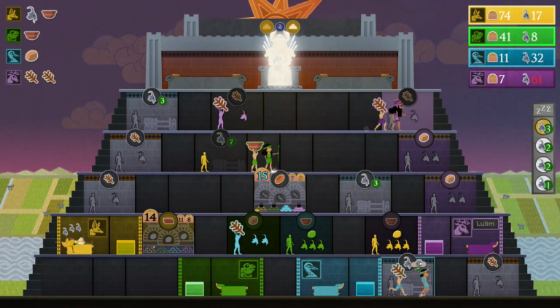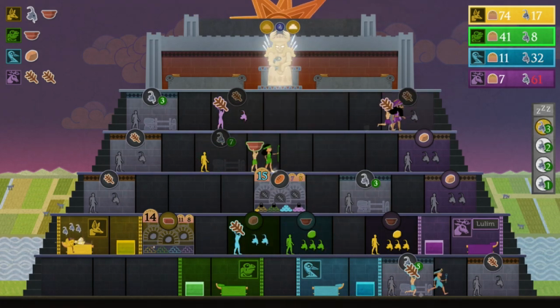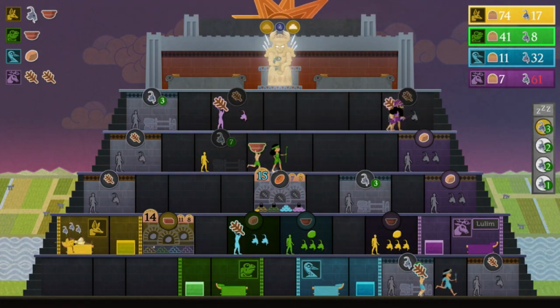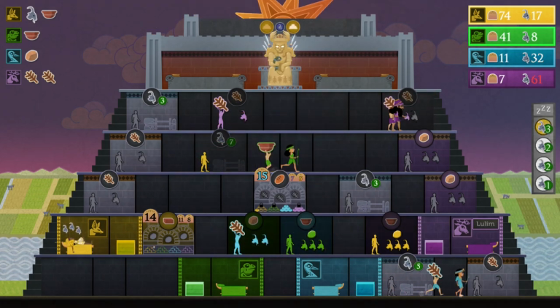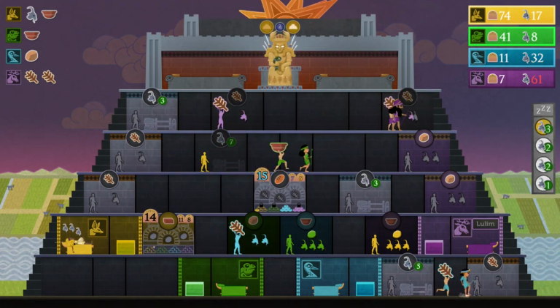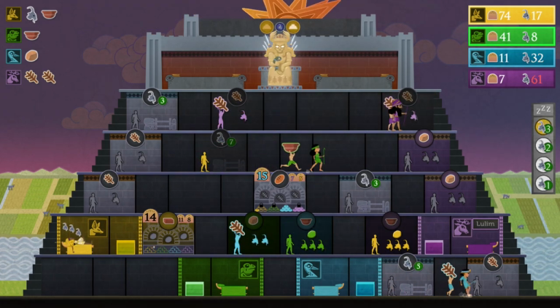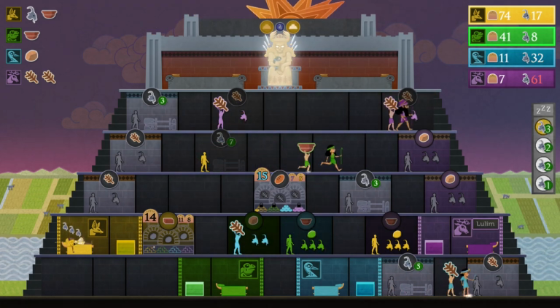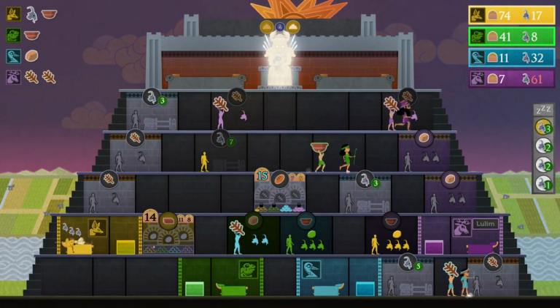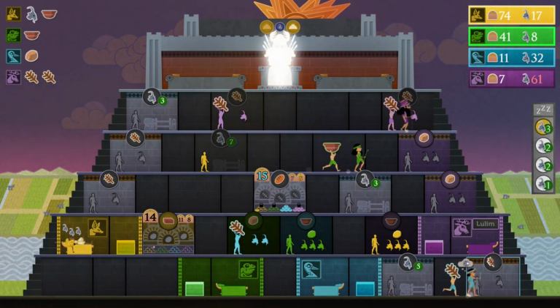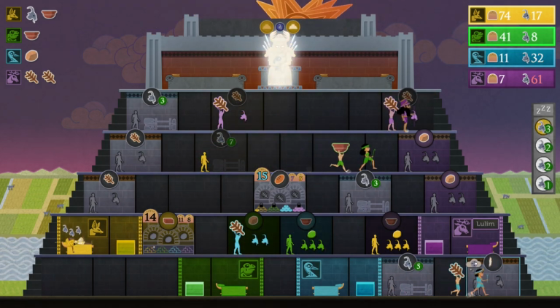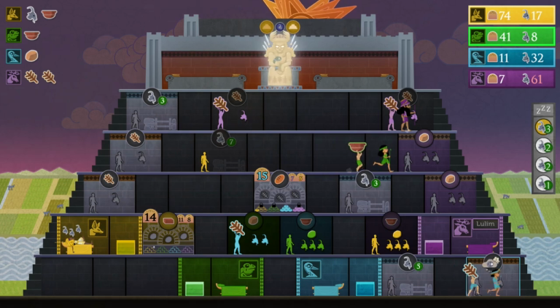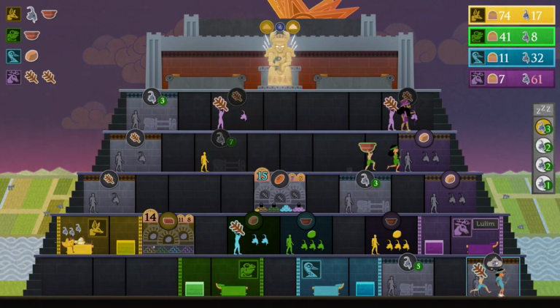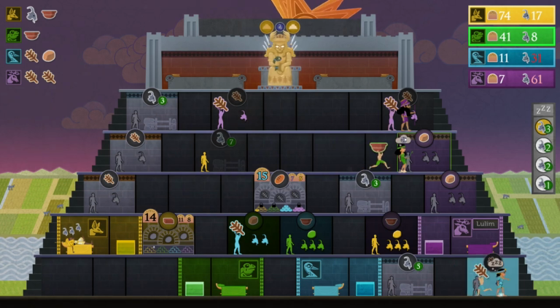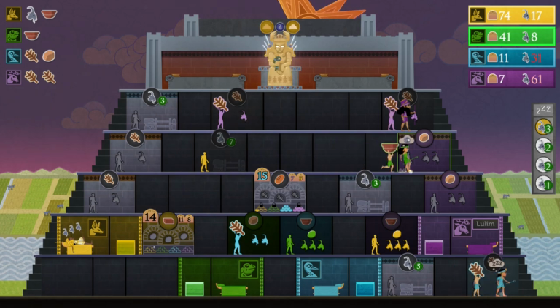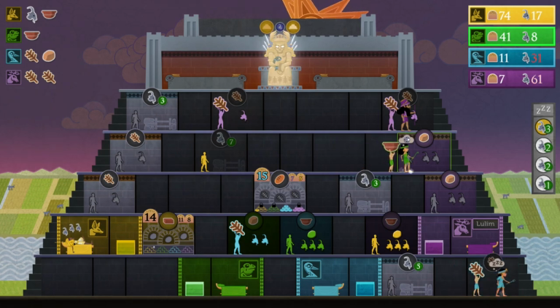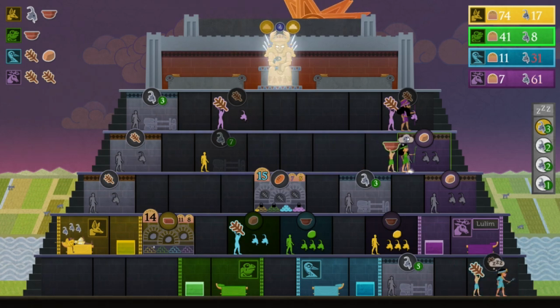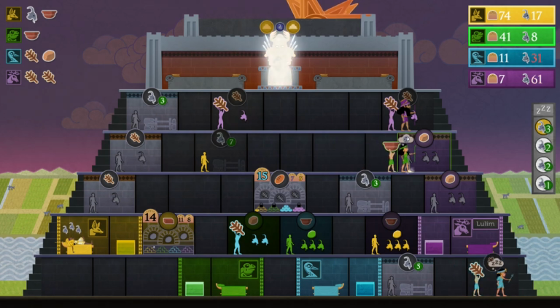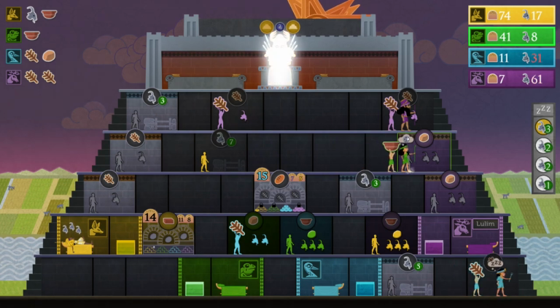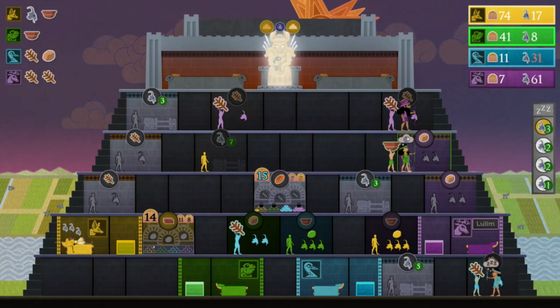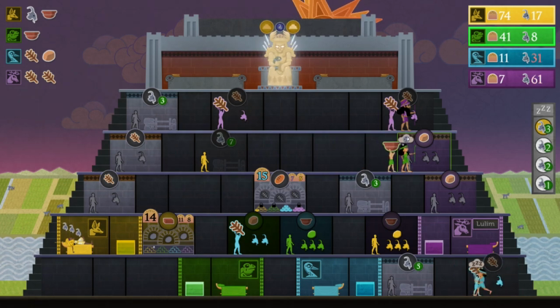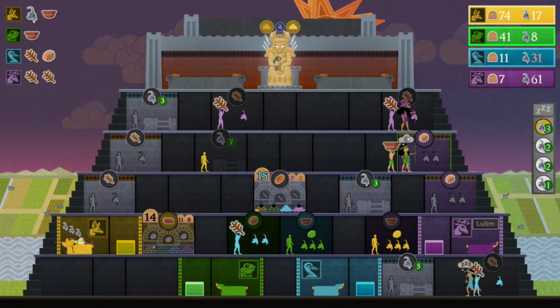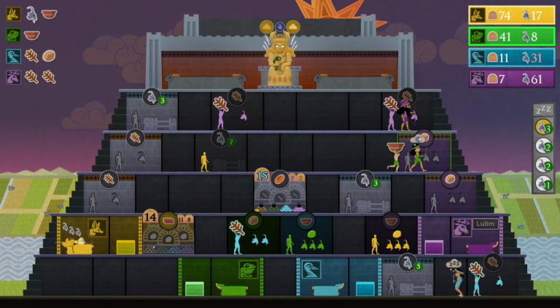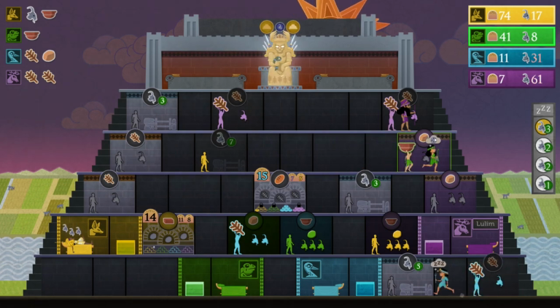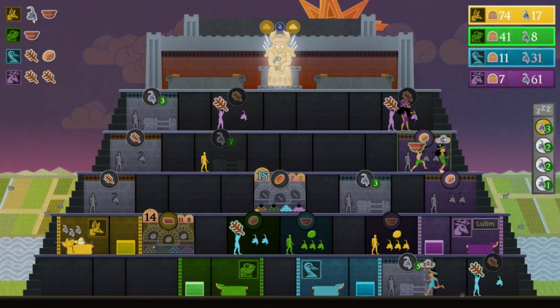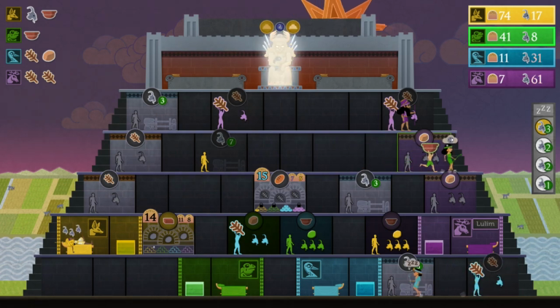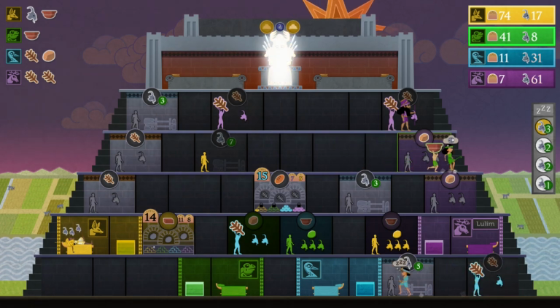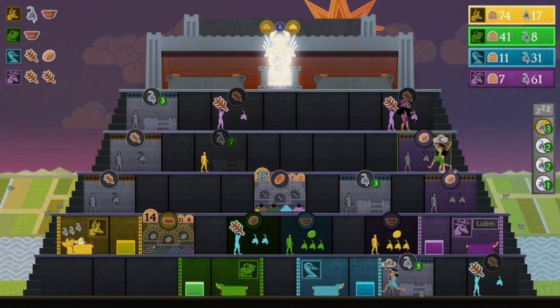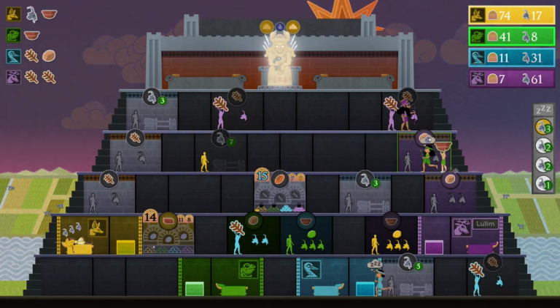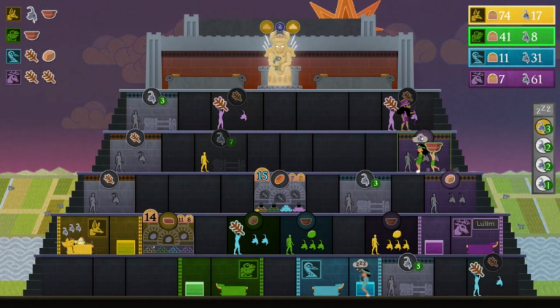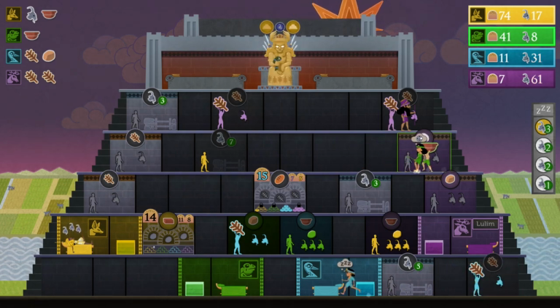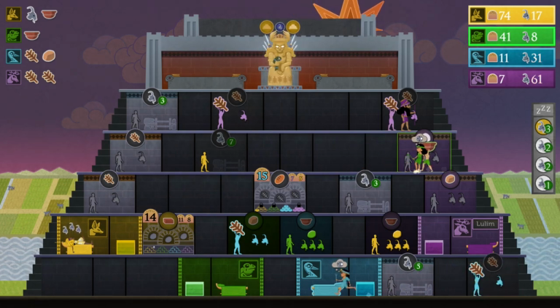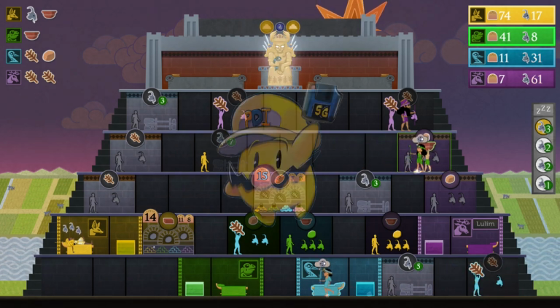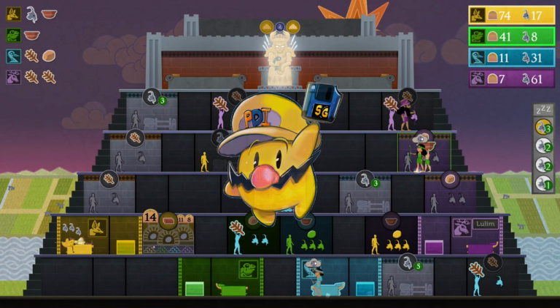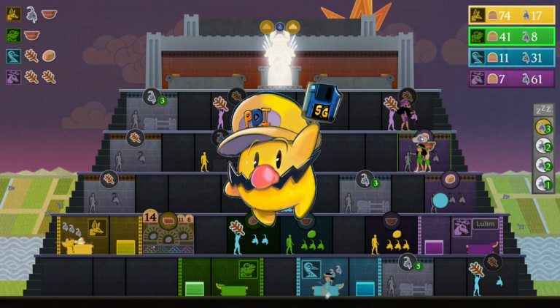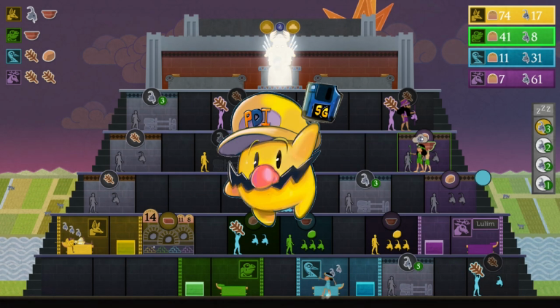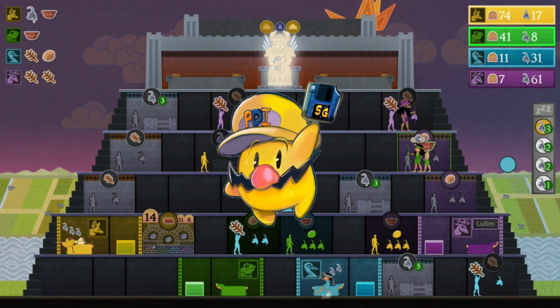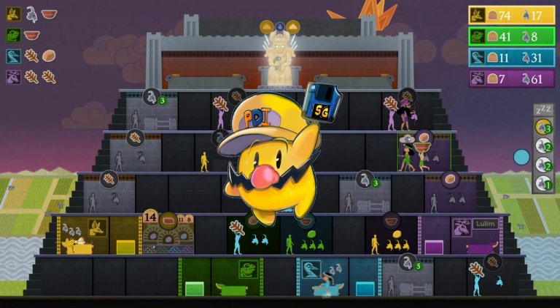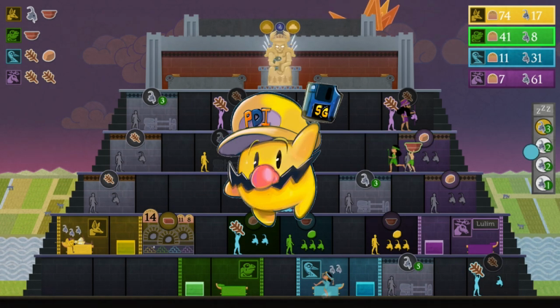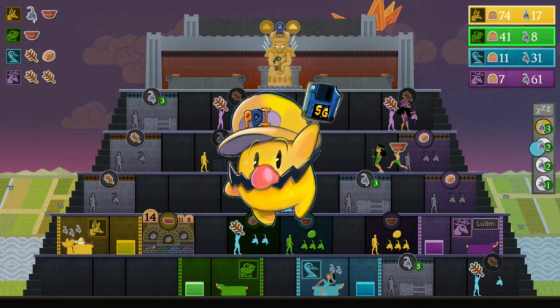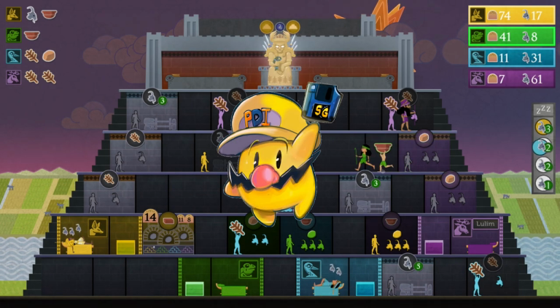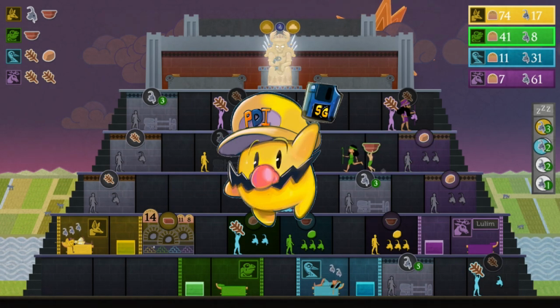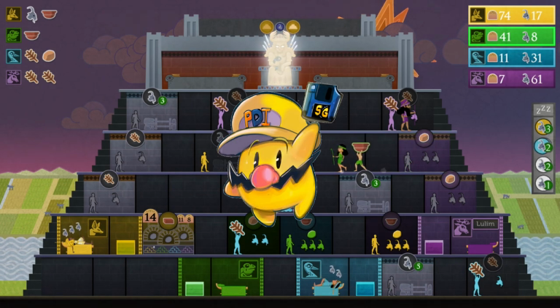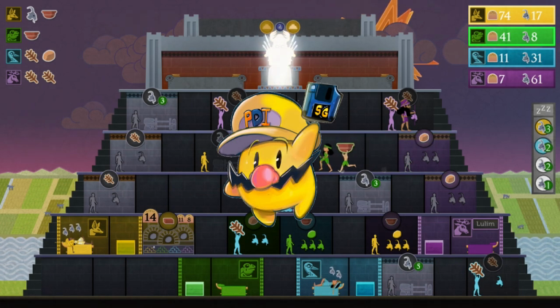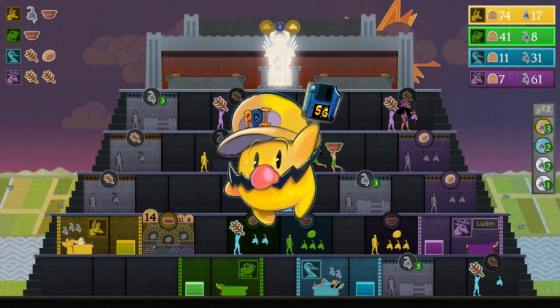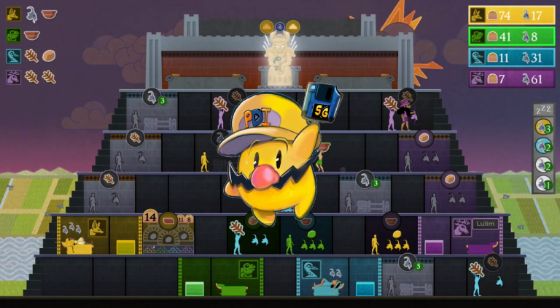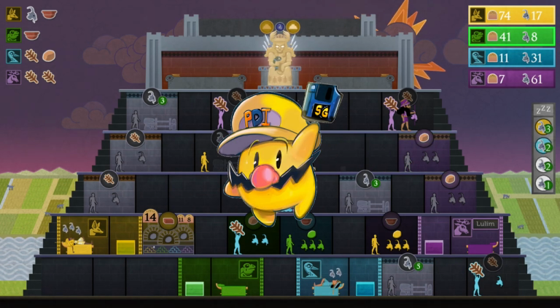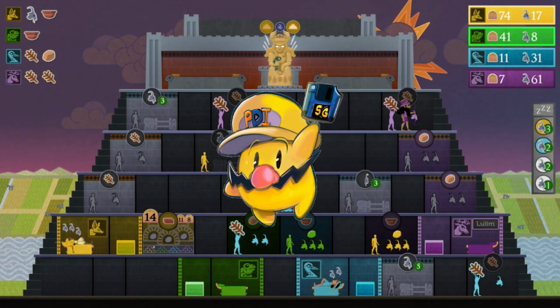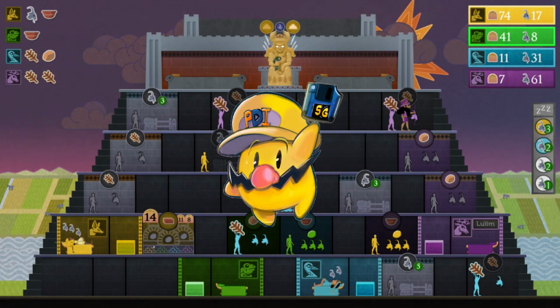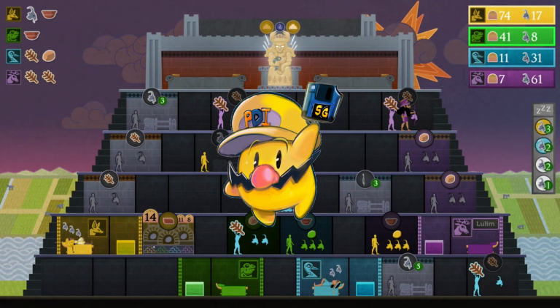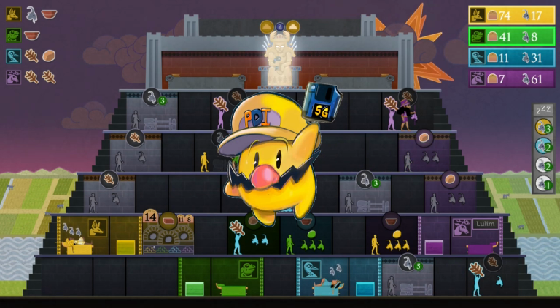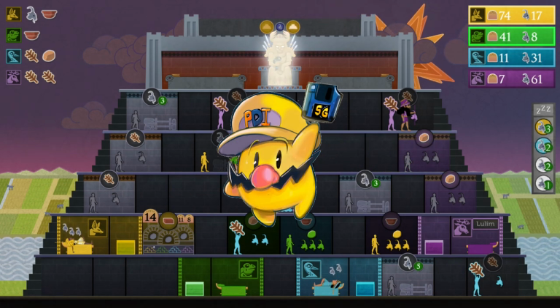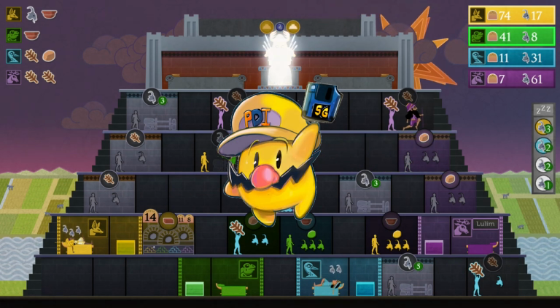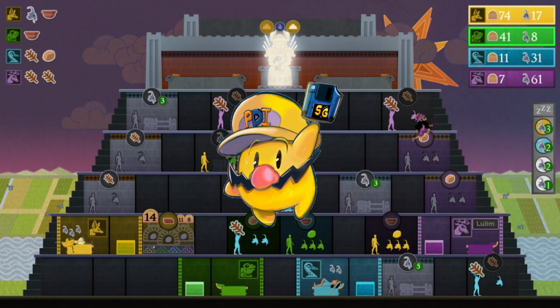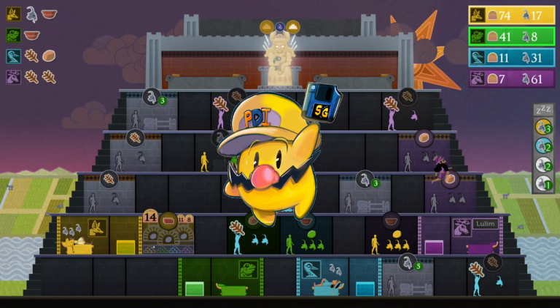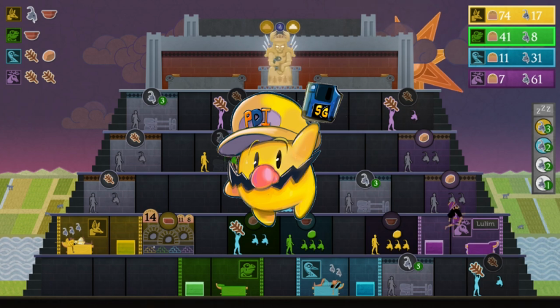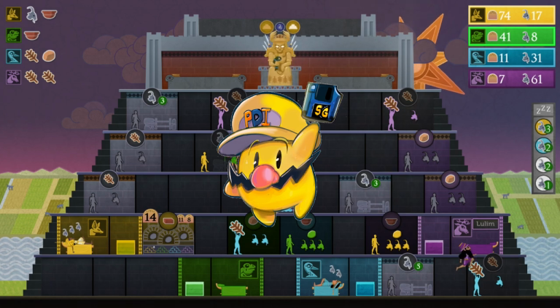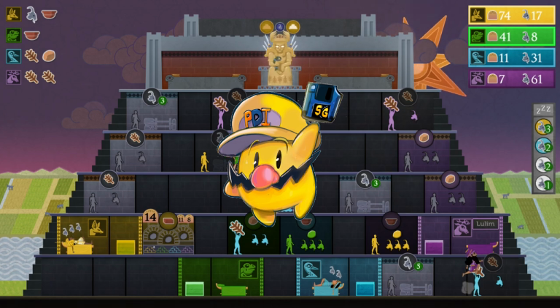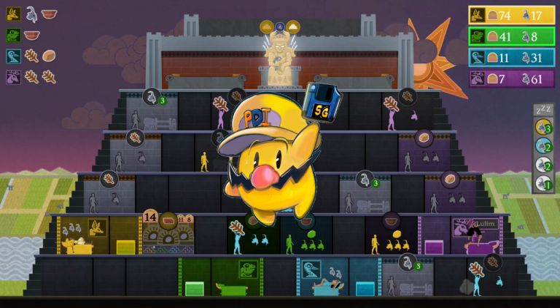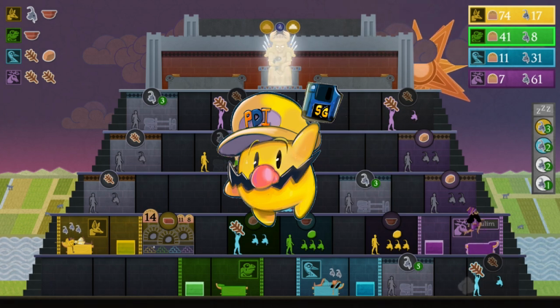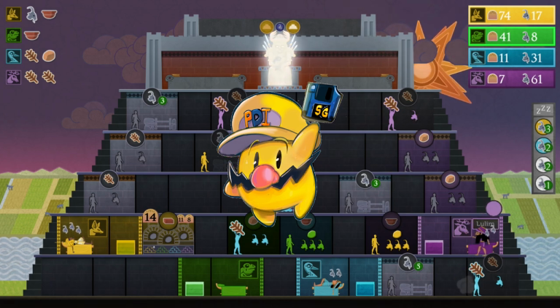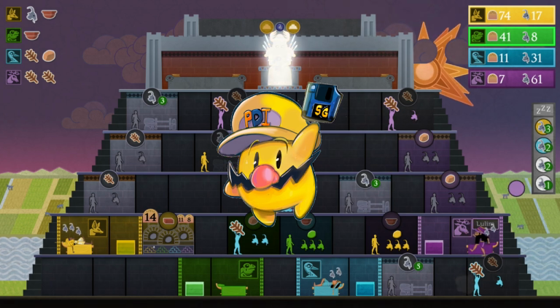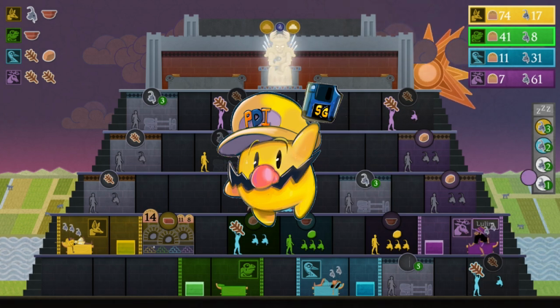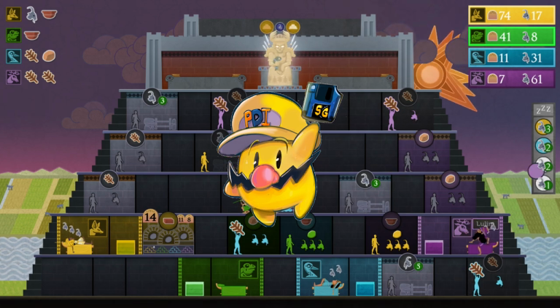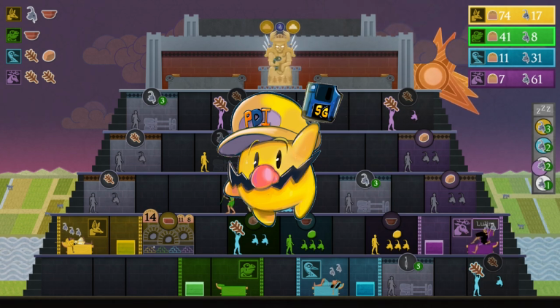Quick note: Studio Wumpus was kind enough to provide a review code. This is Push Dustin from Source Gaming bringing you this feature.